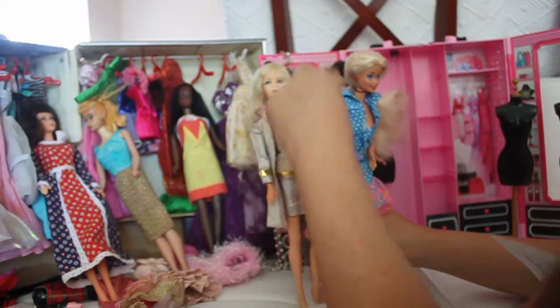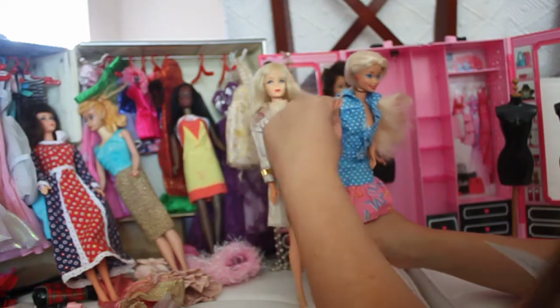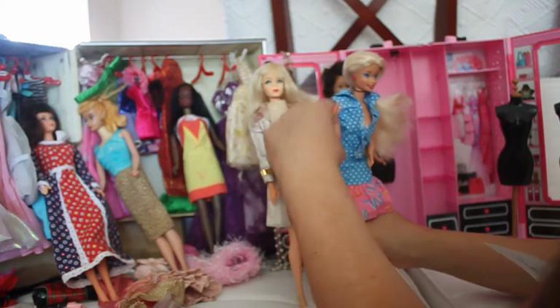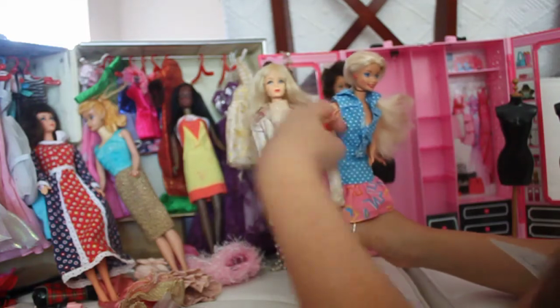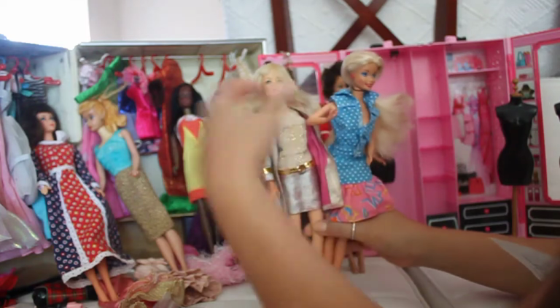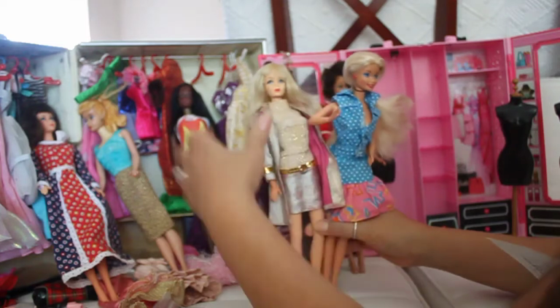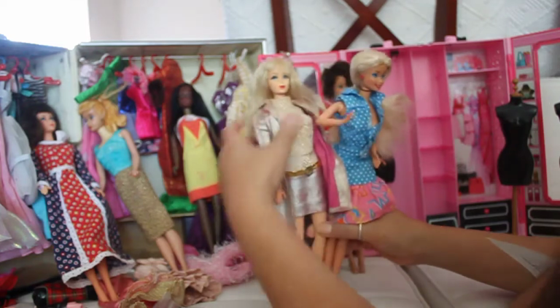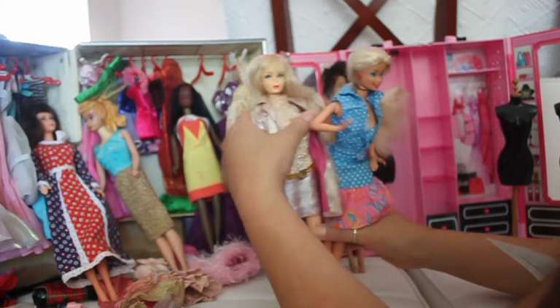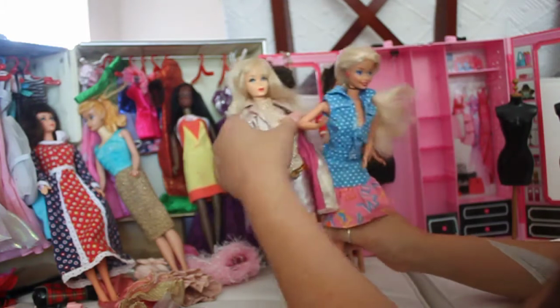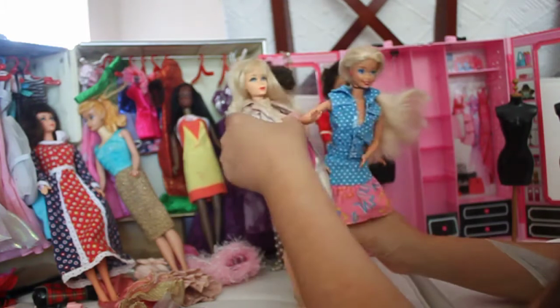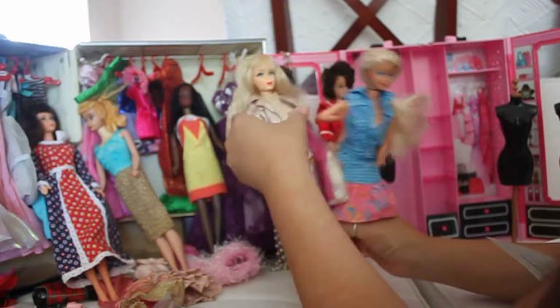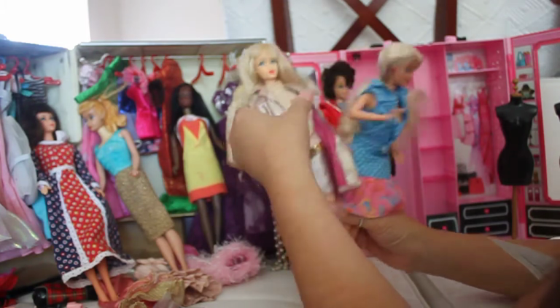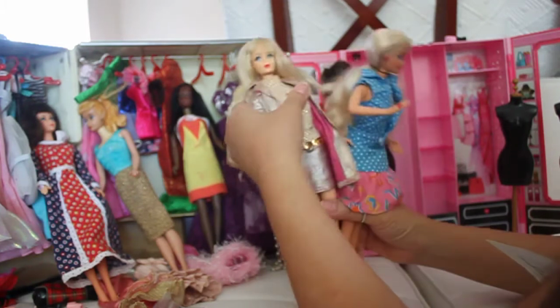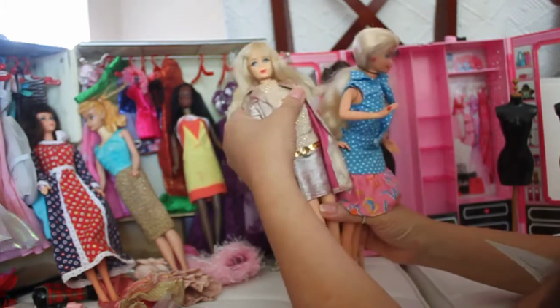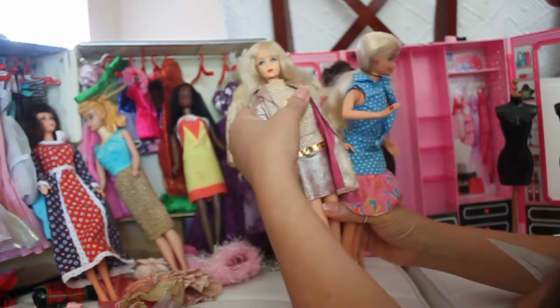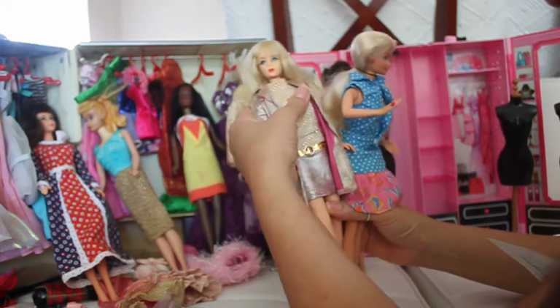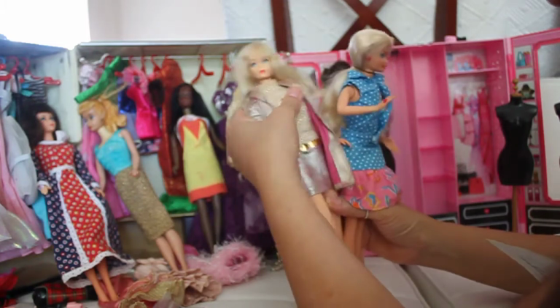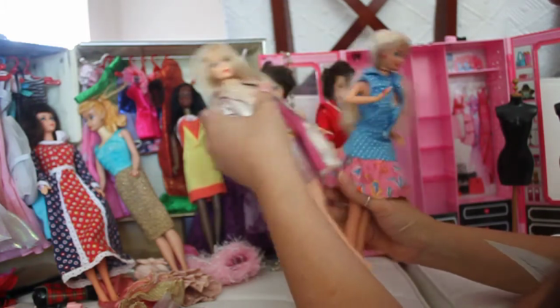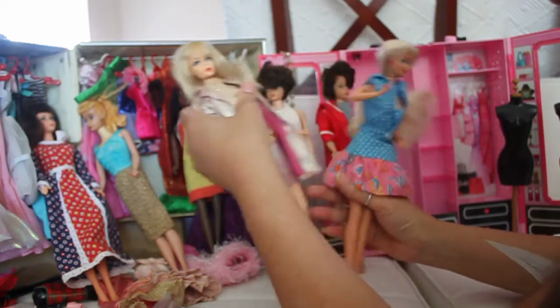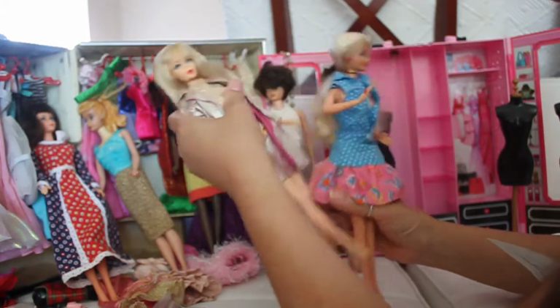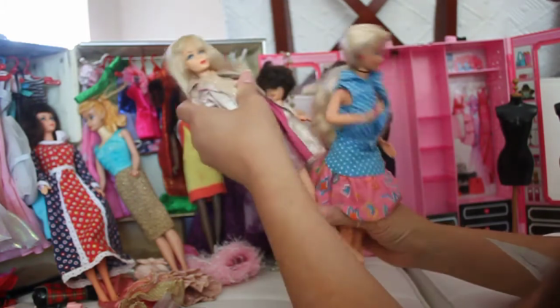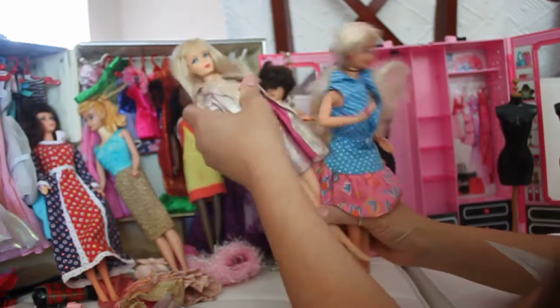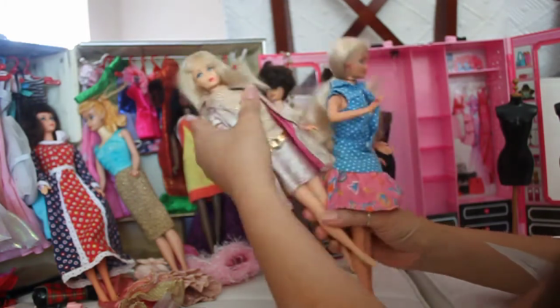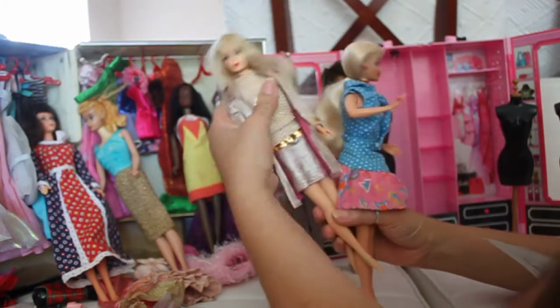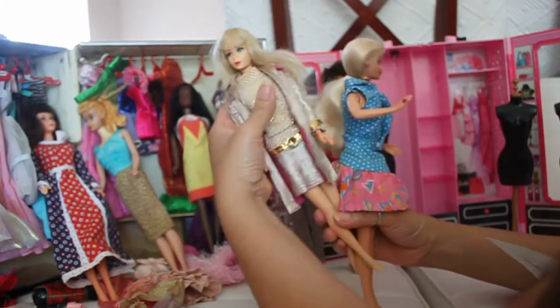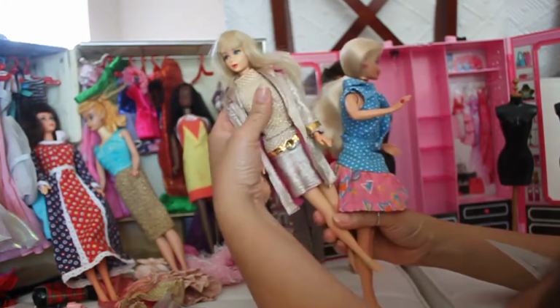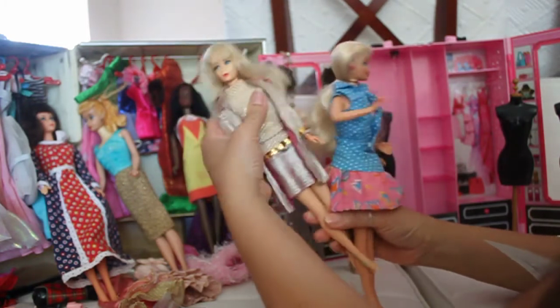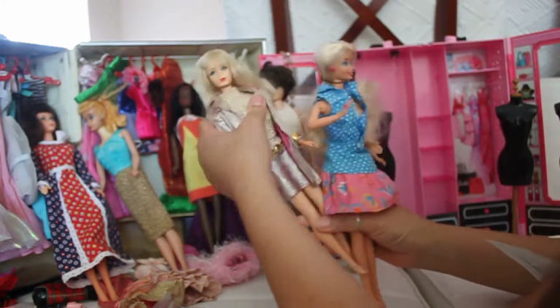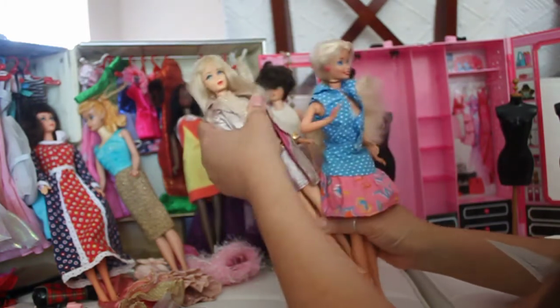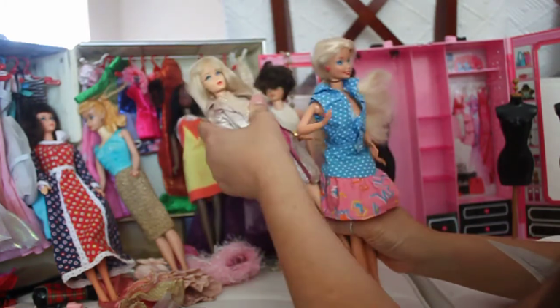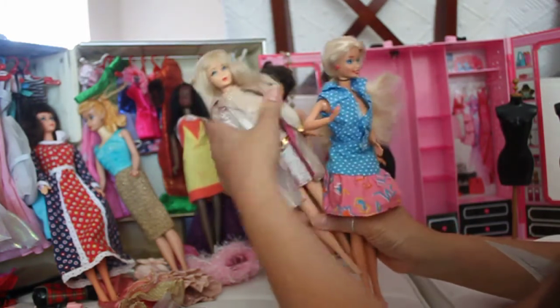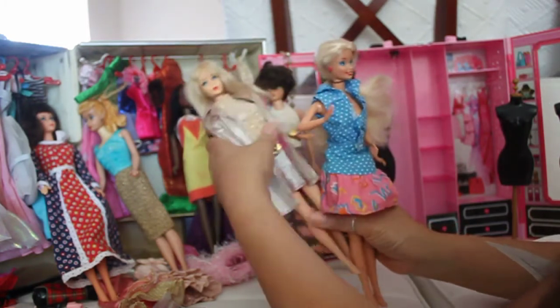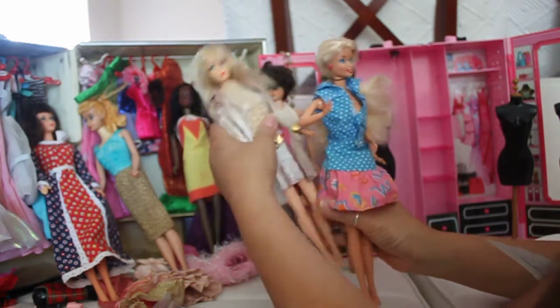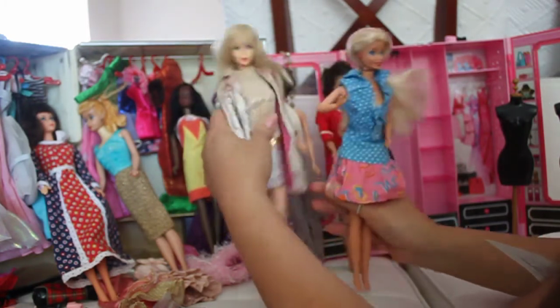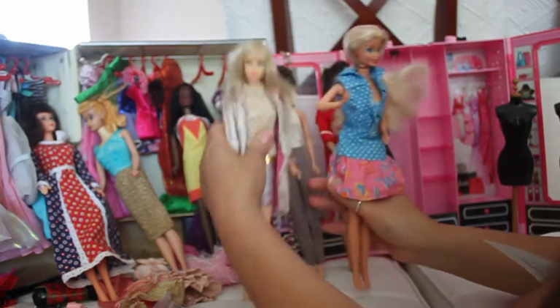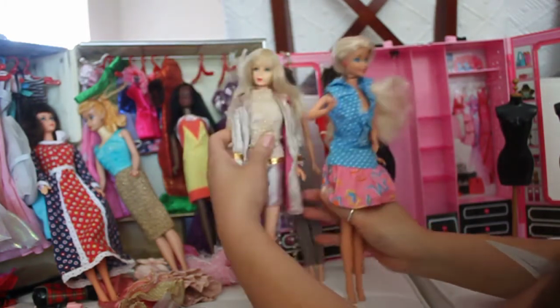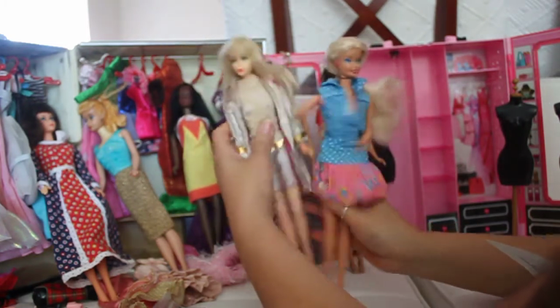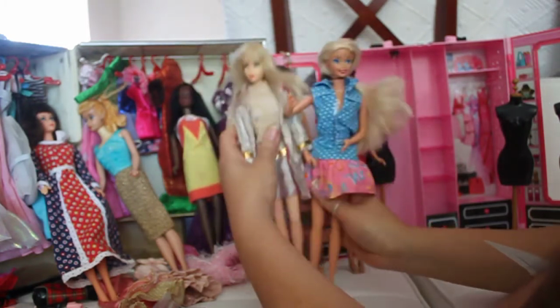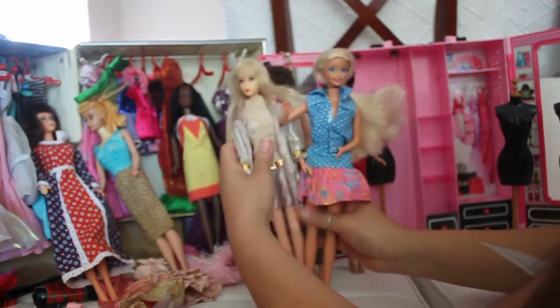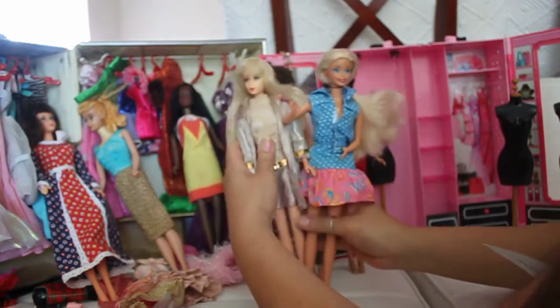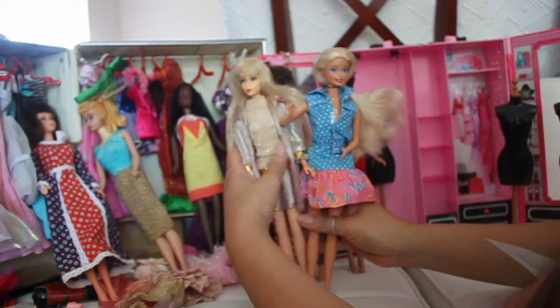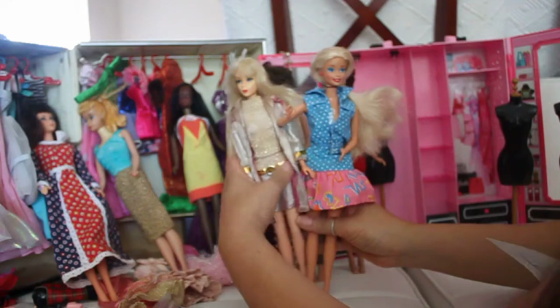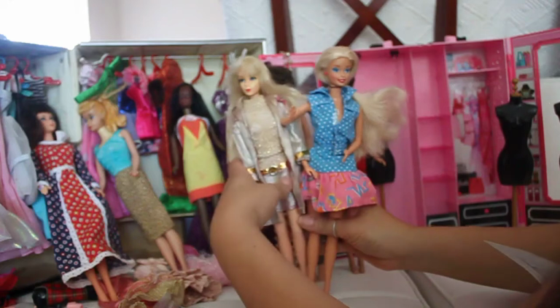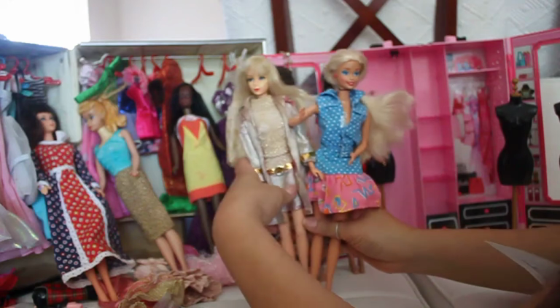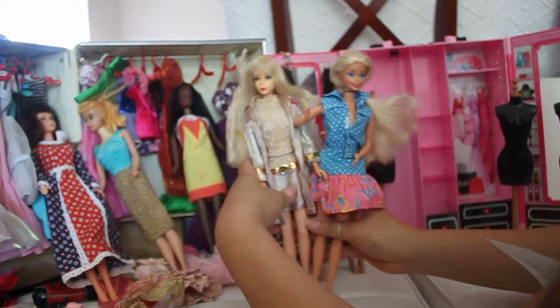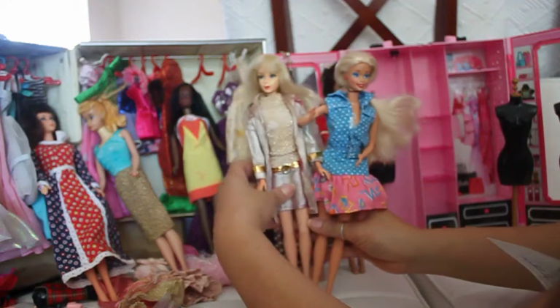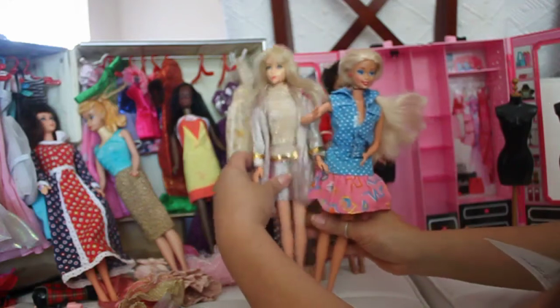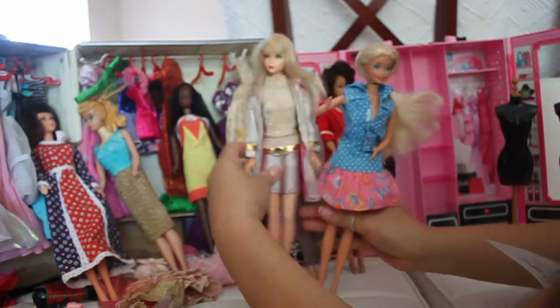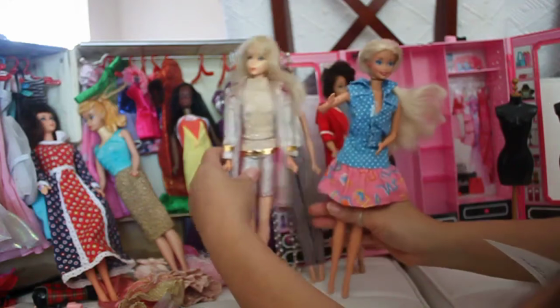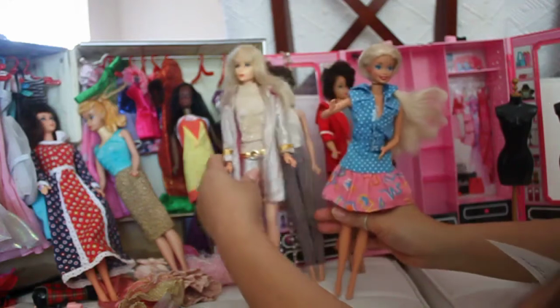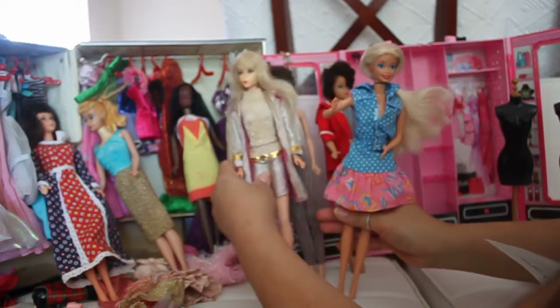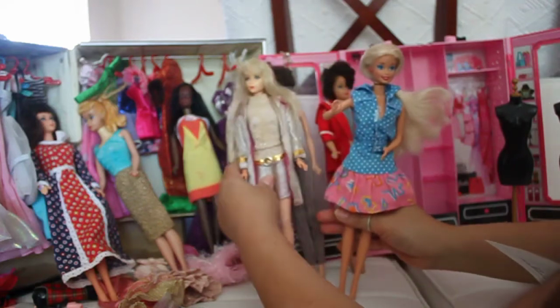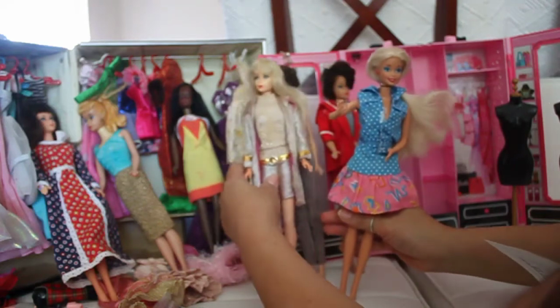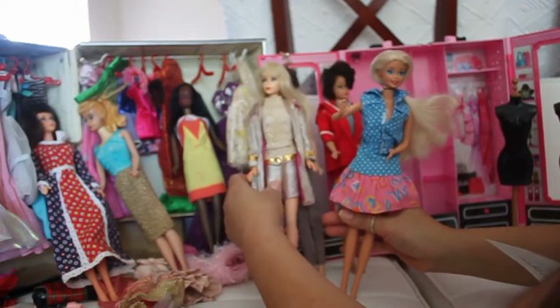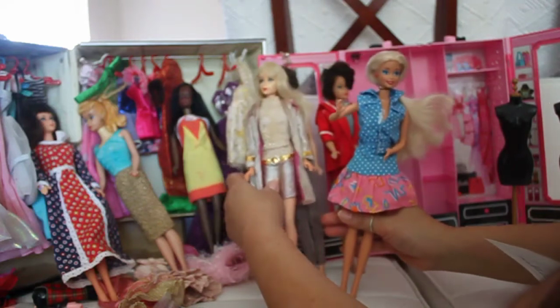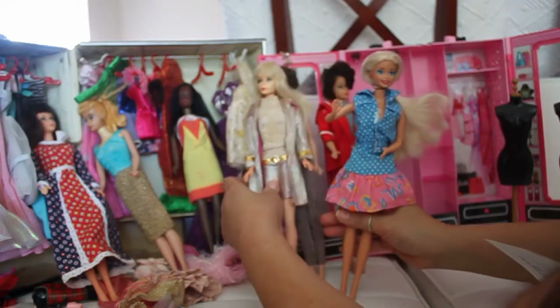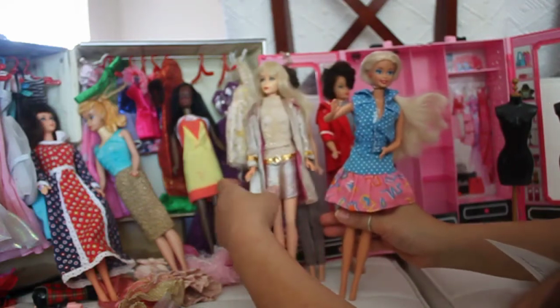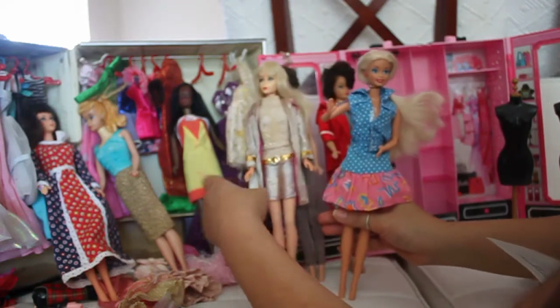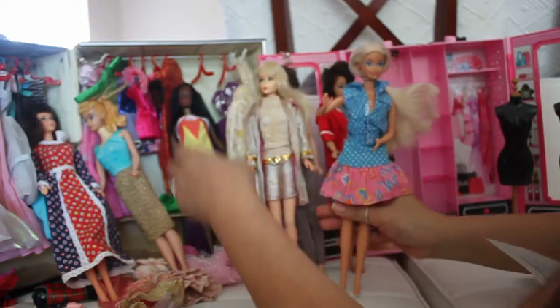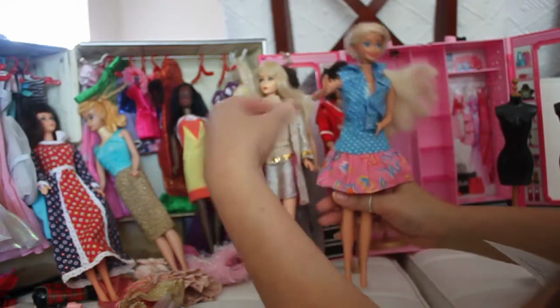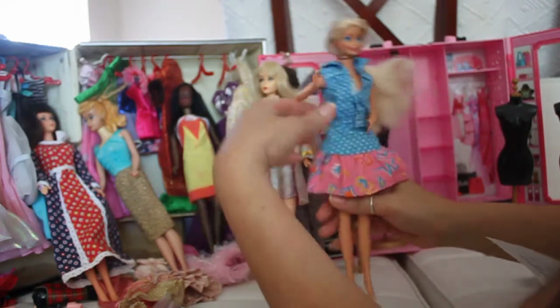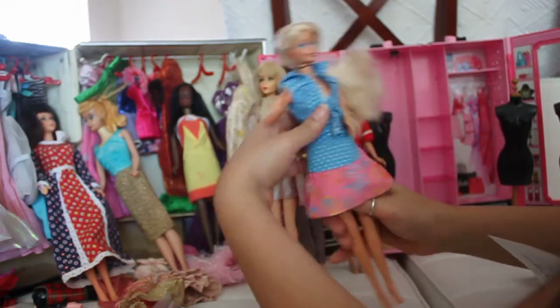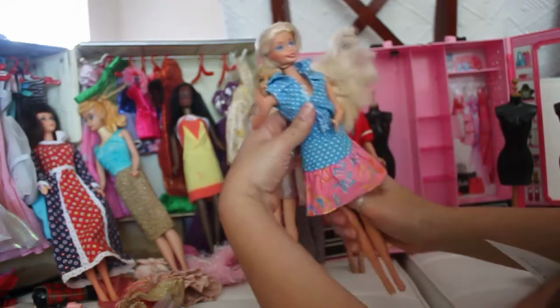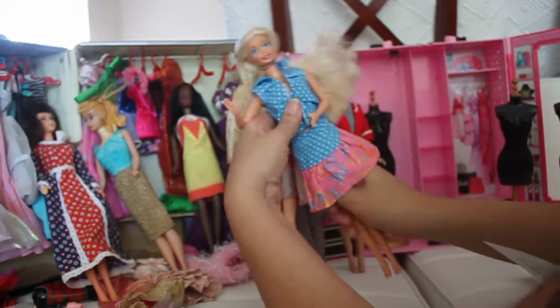This doll is on a twist and turn body, and the 1970s doll is also on a twist and turn body.